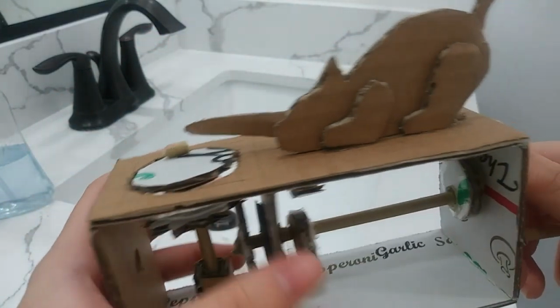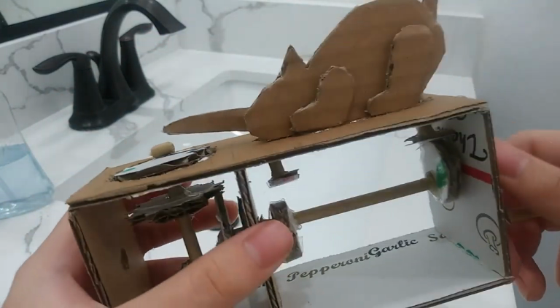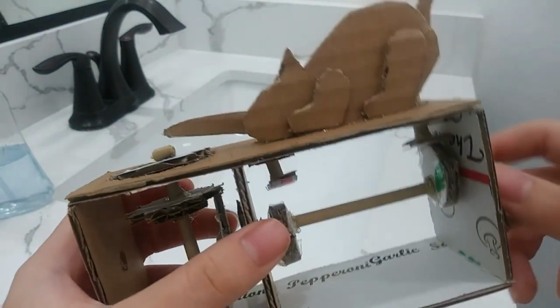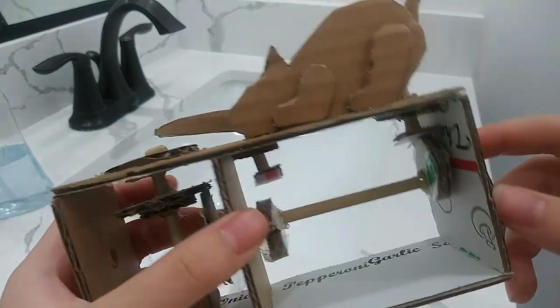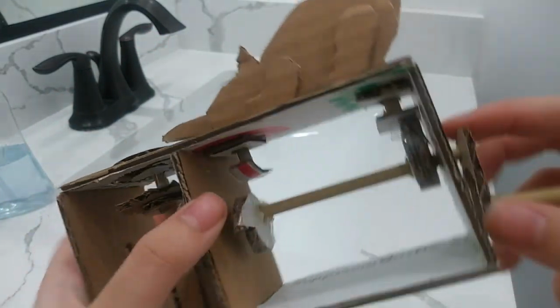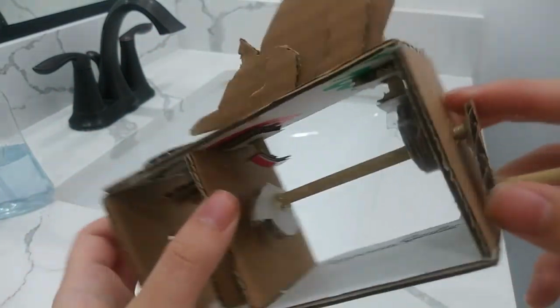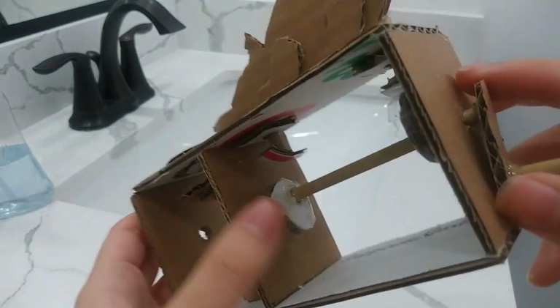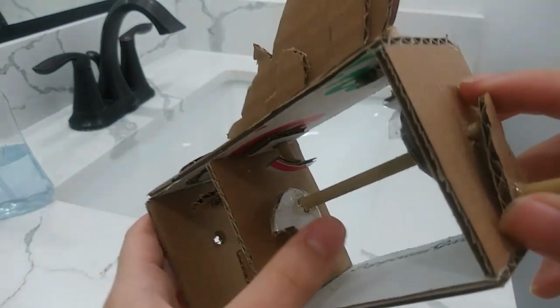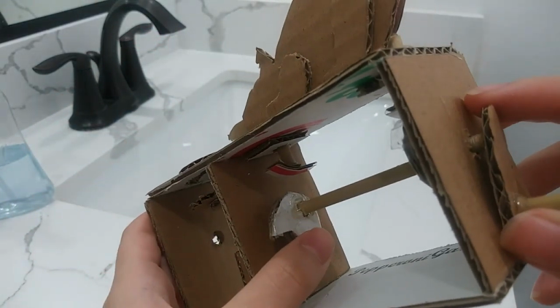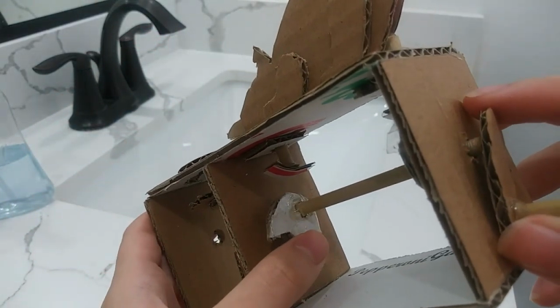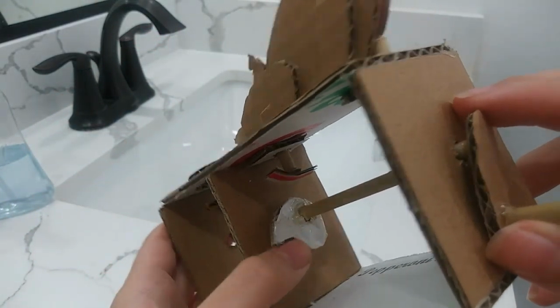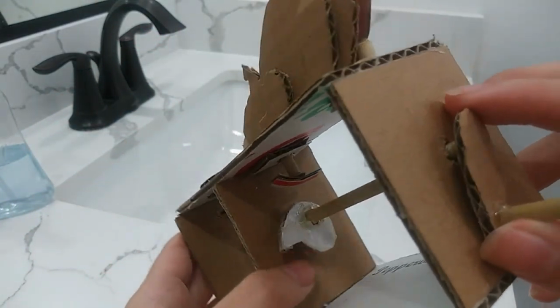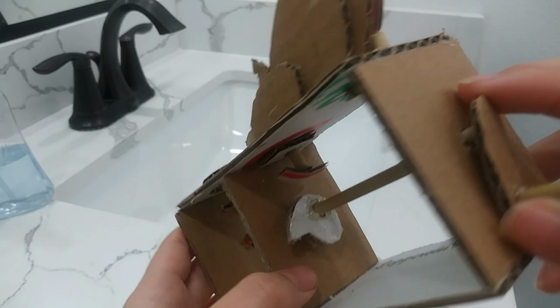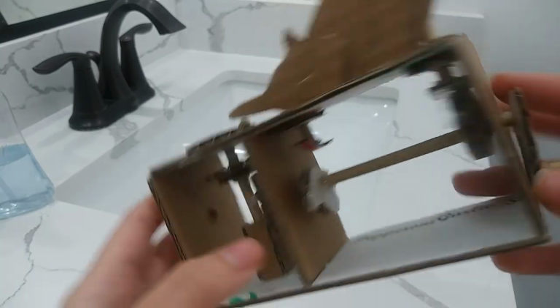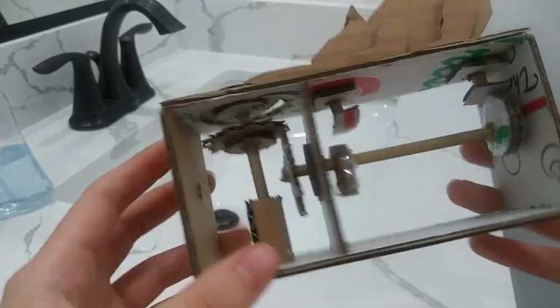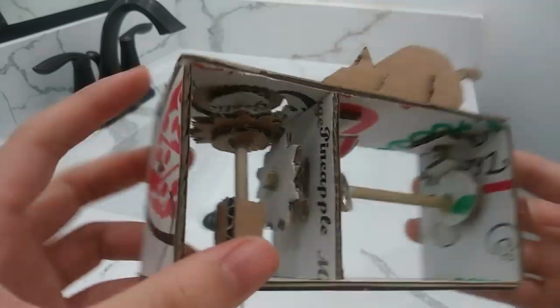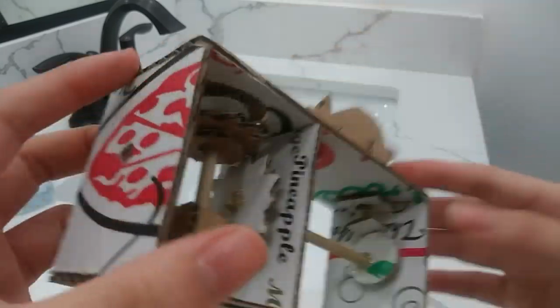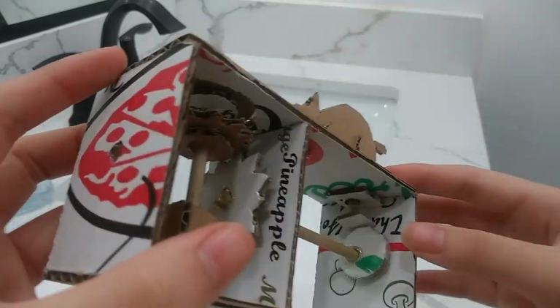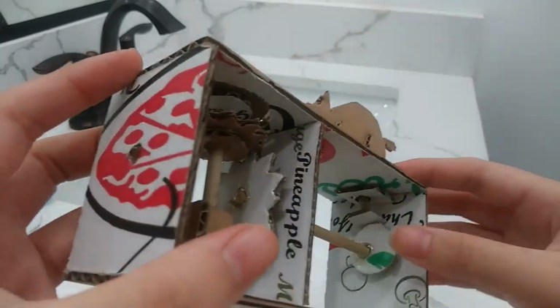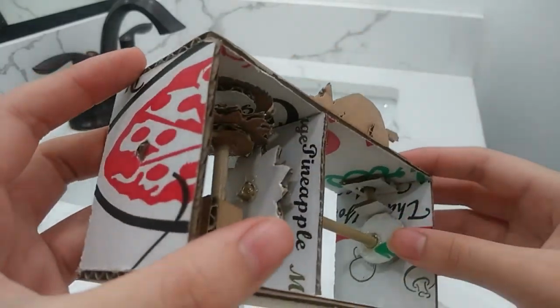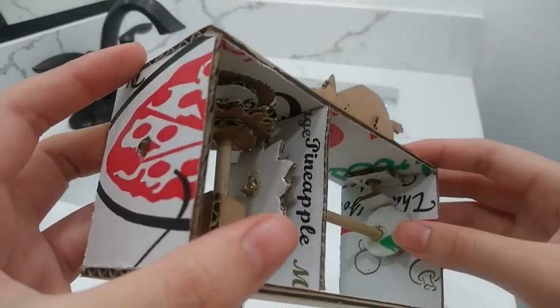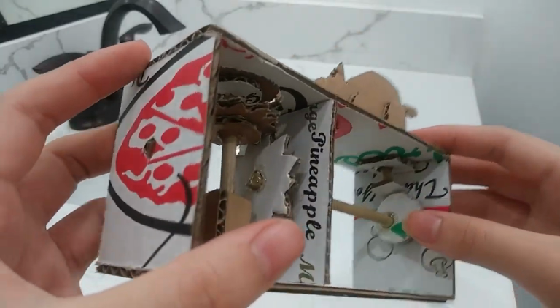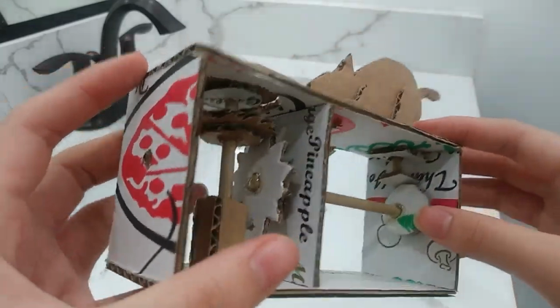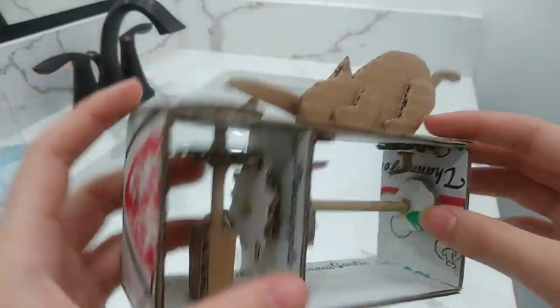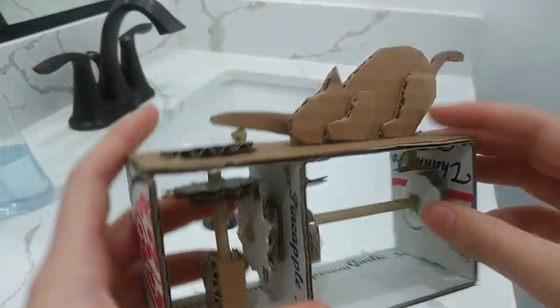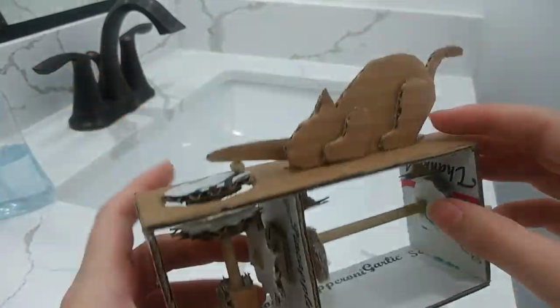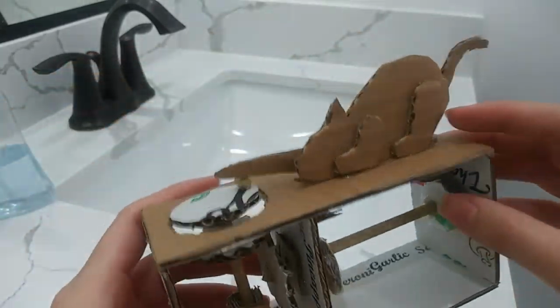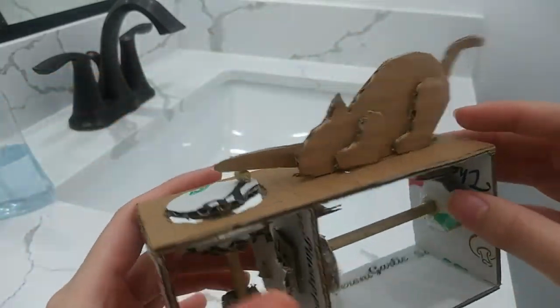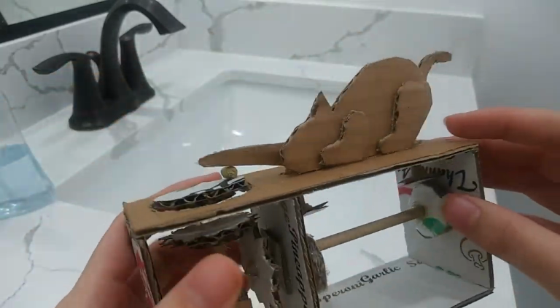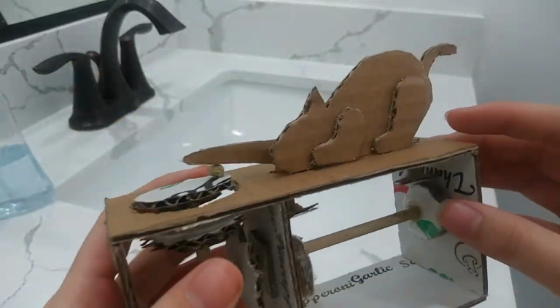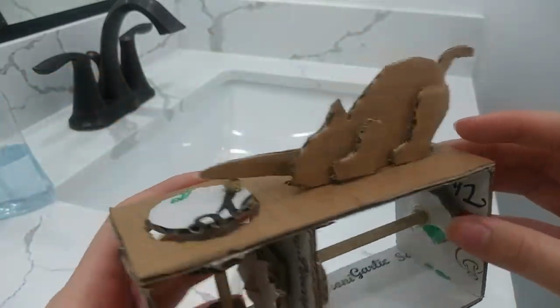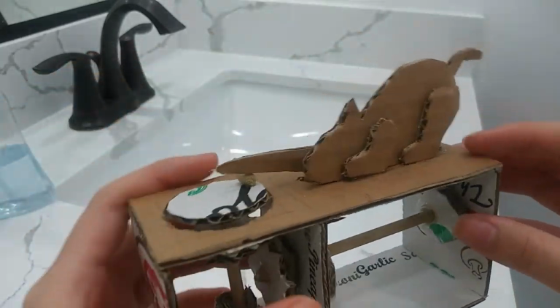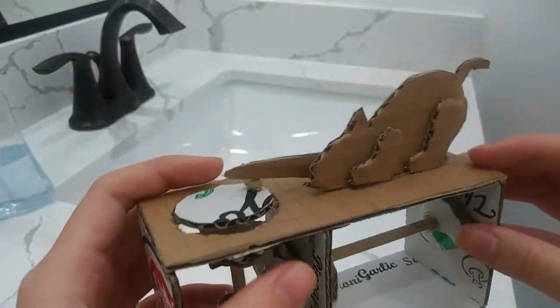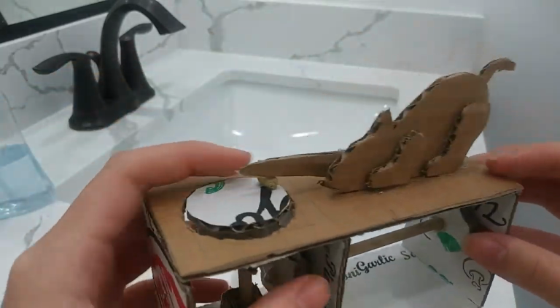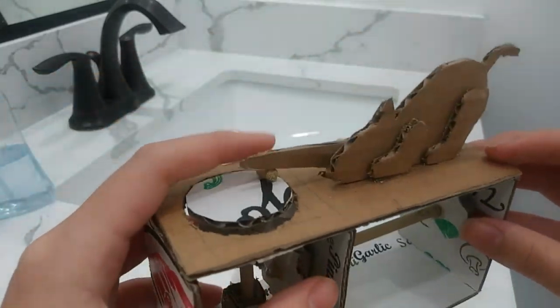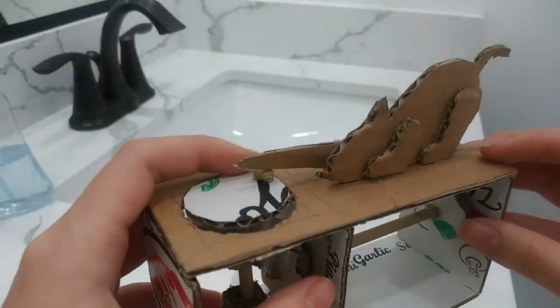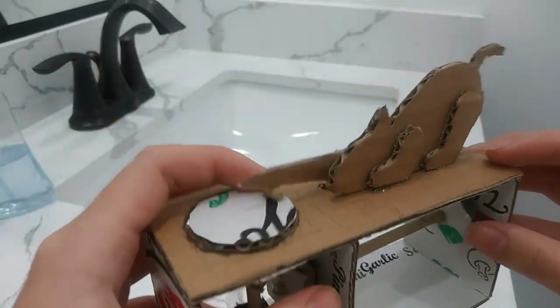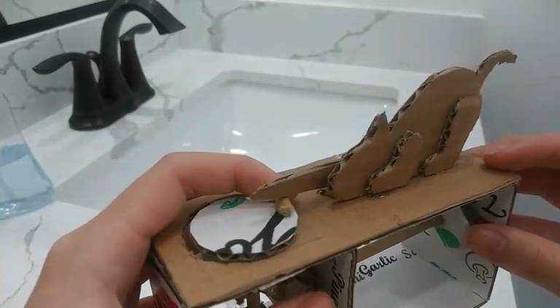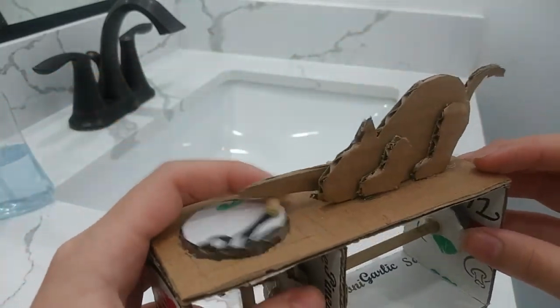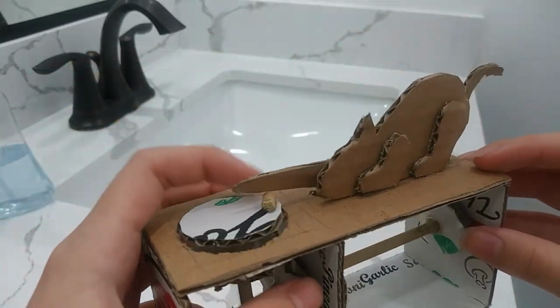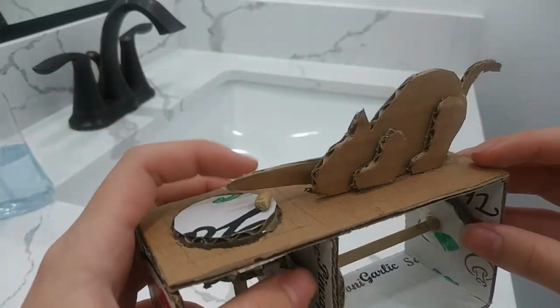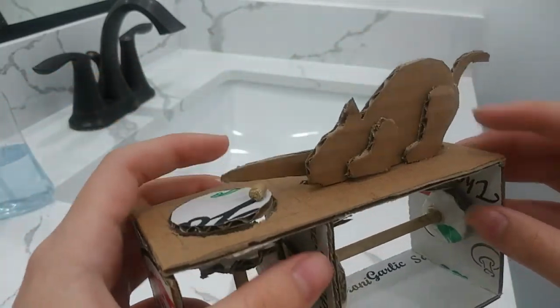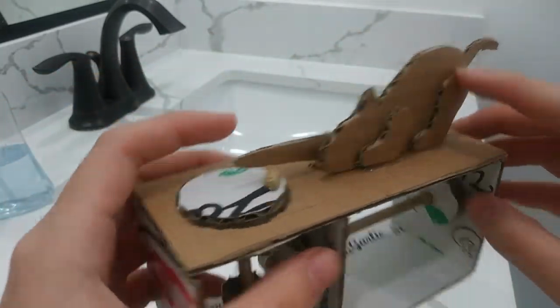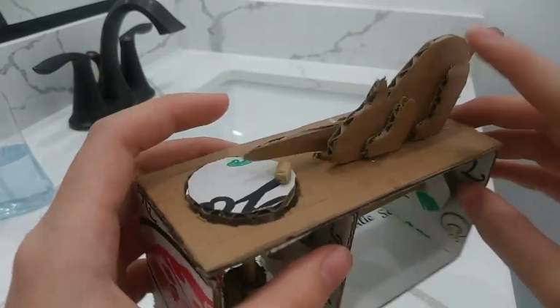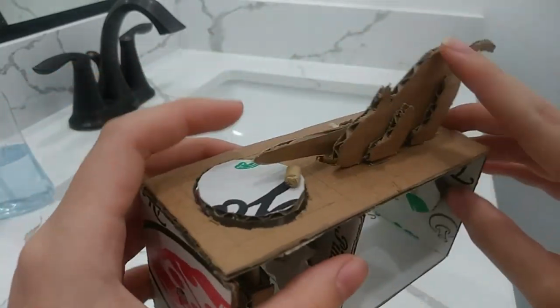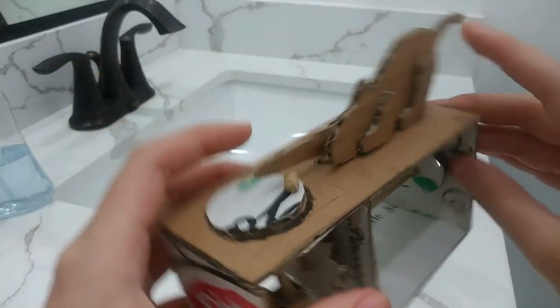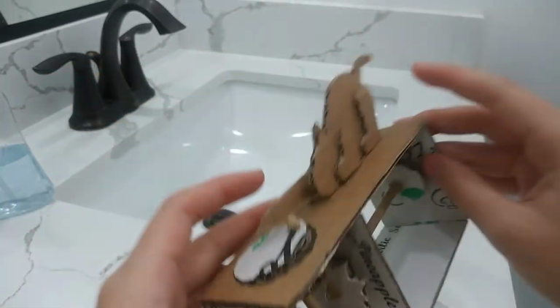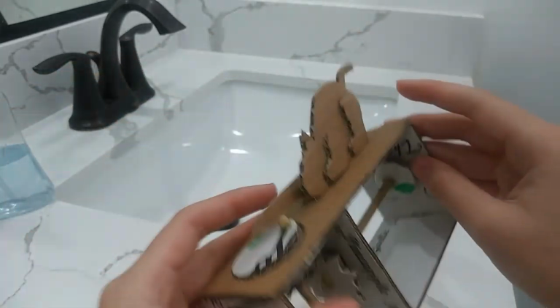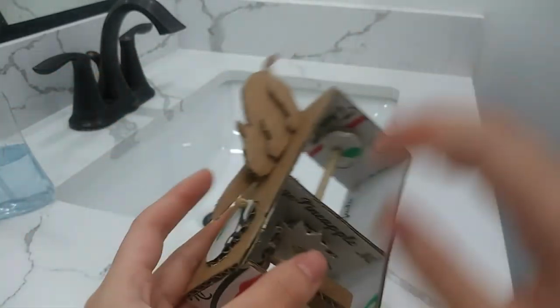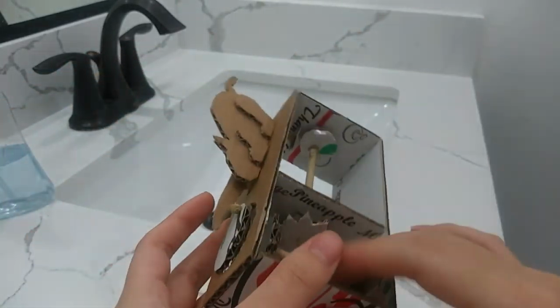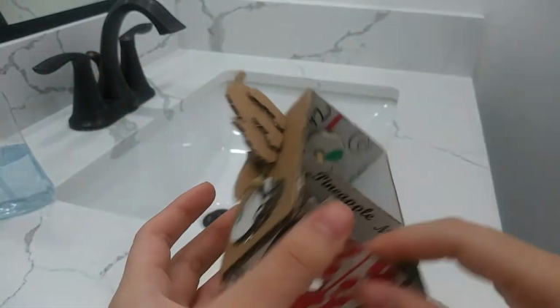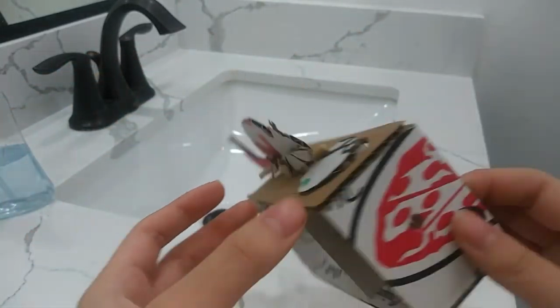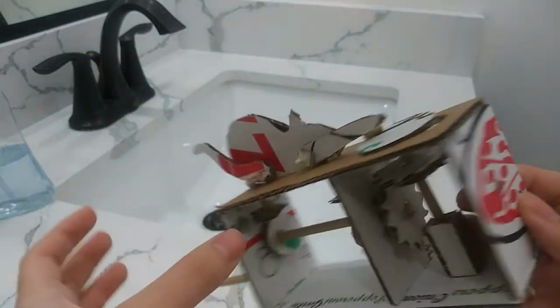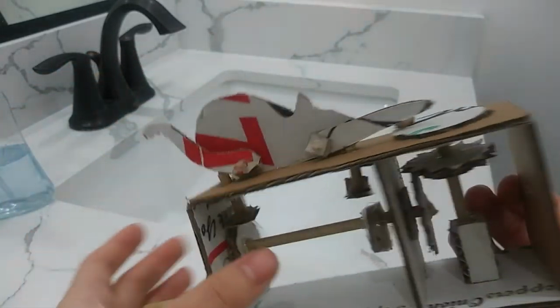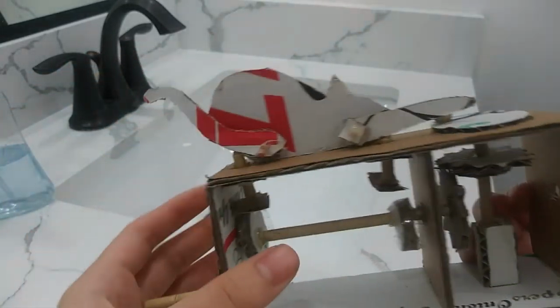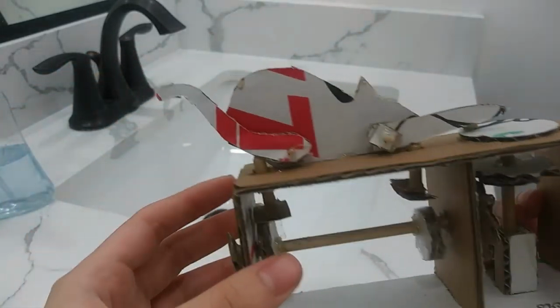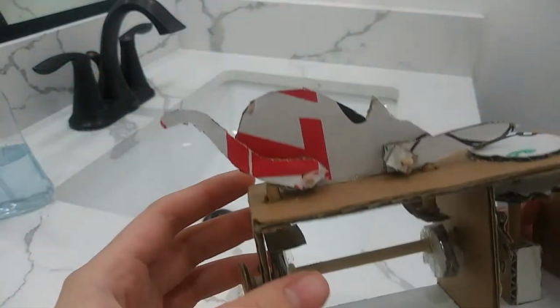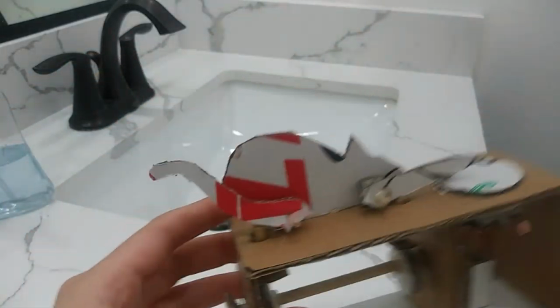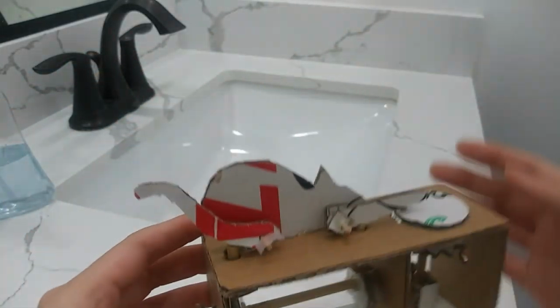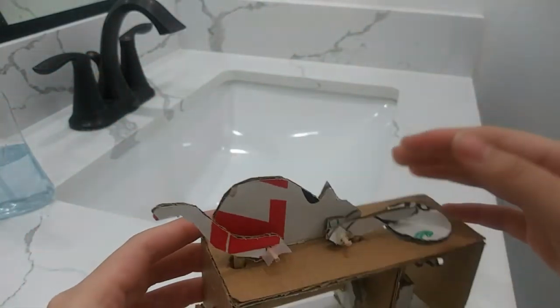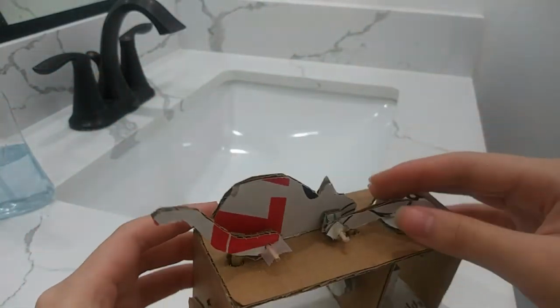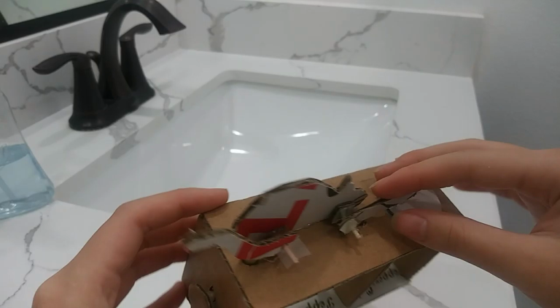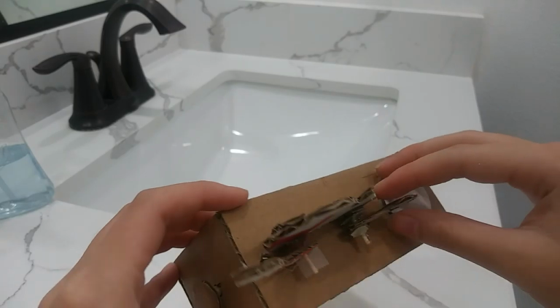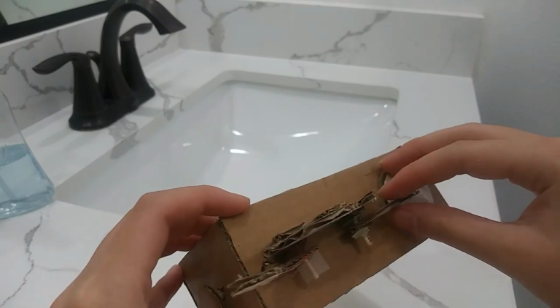And over here I have a snail cam and a Ralph cam. I have a little mouse right here. The cat is what the back looks like.